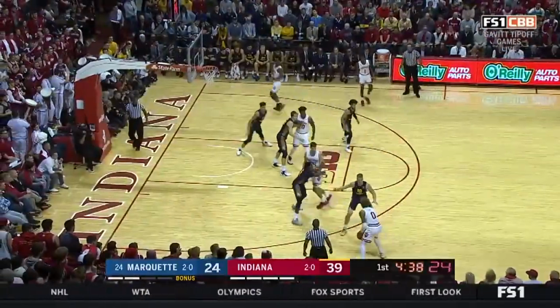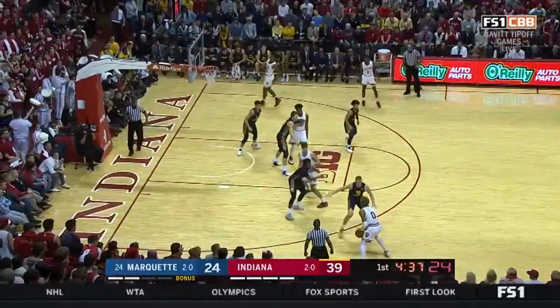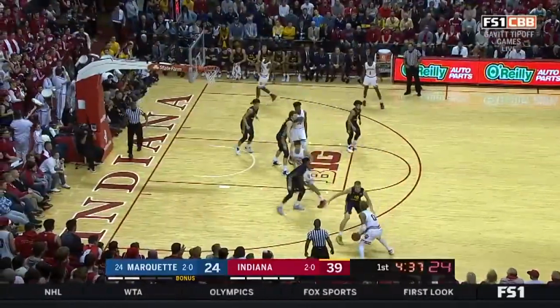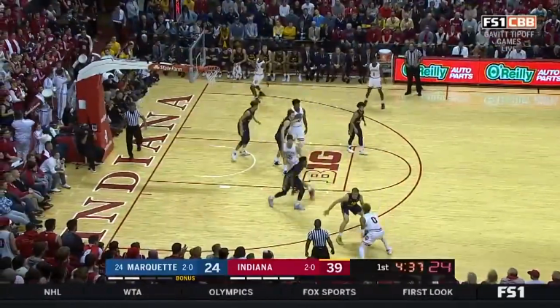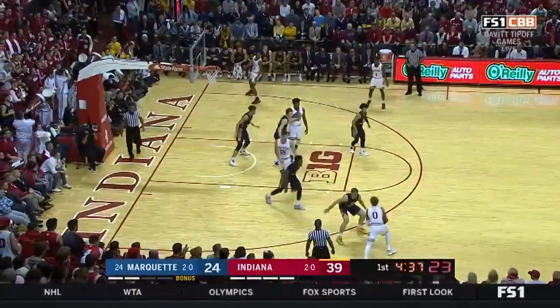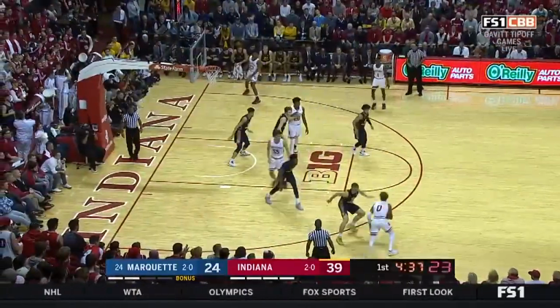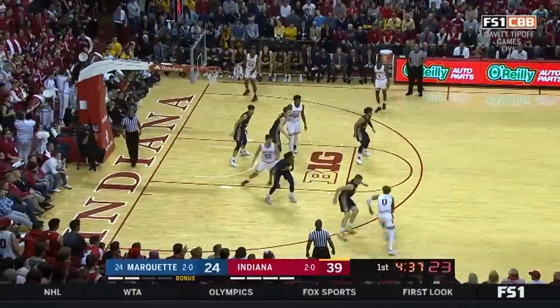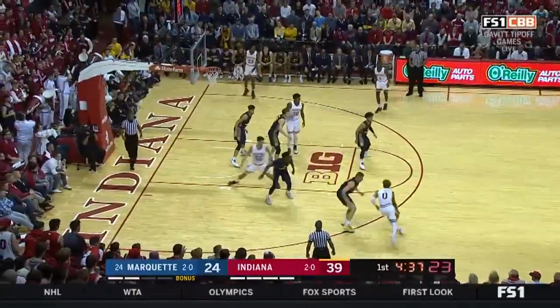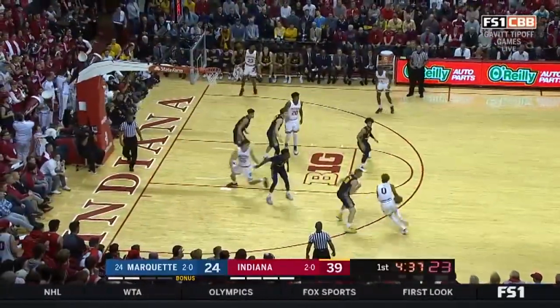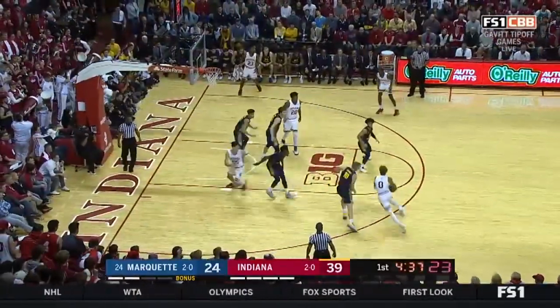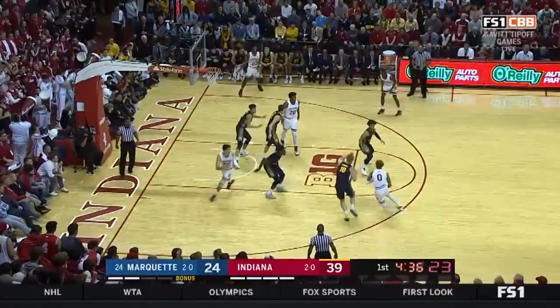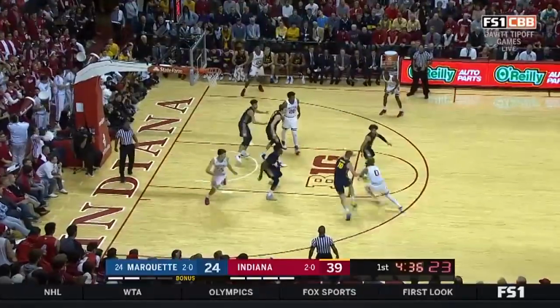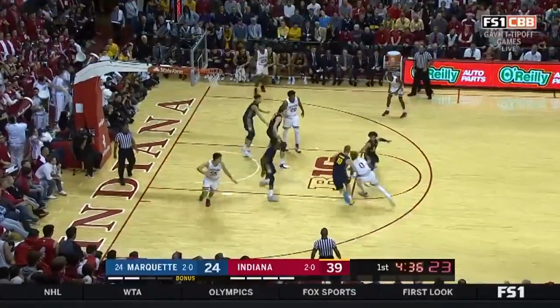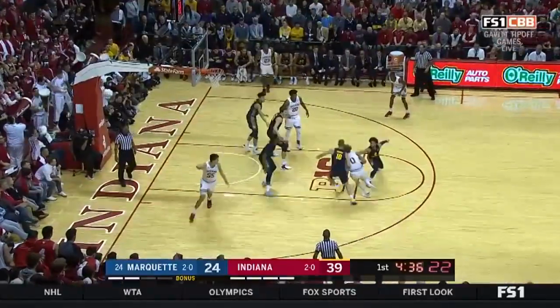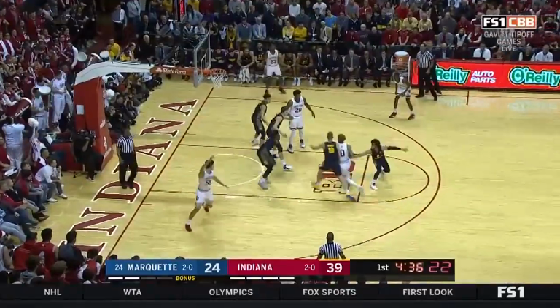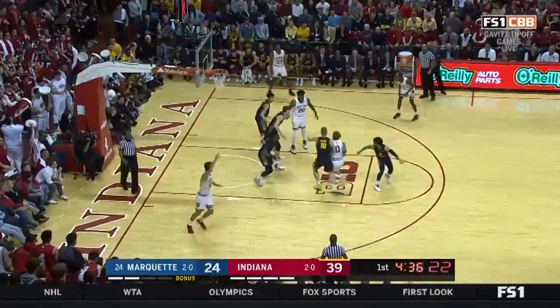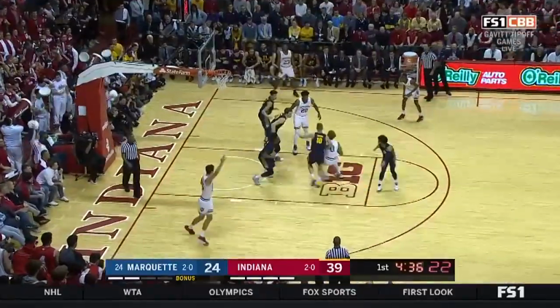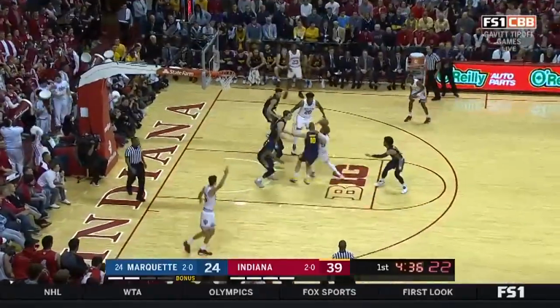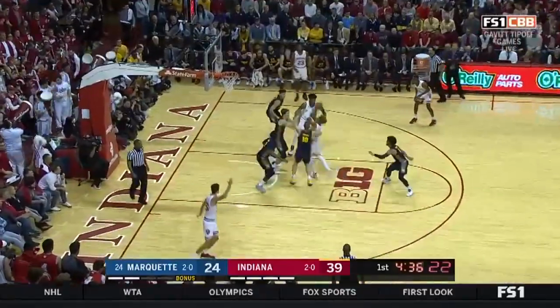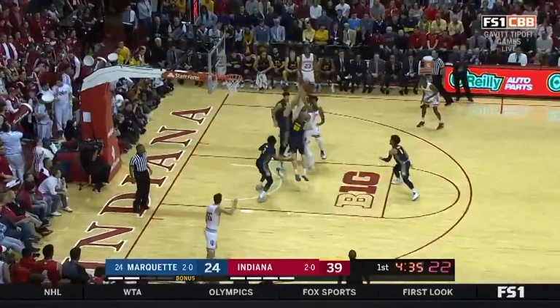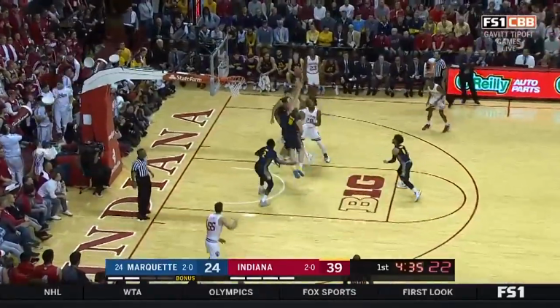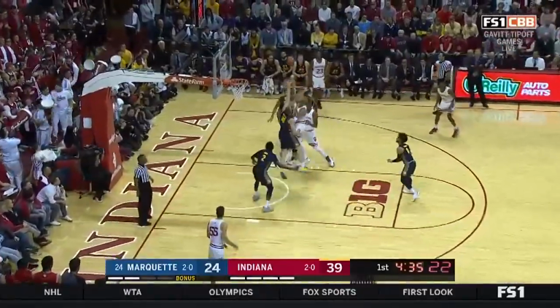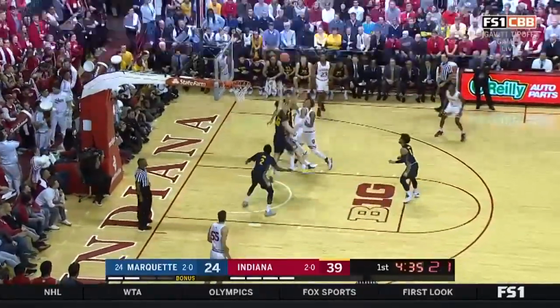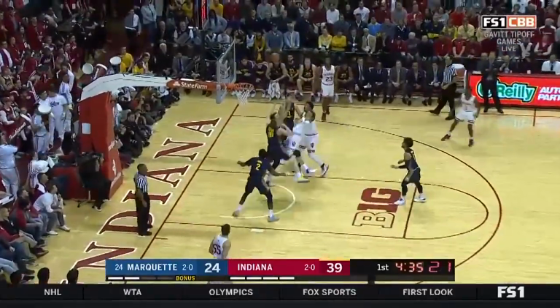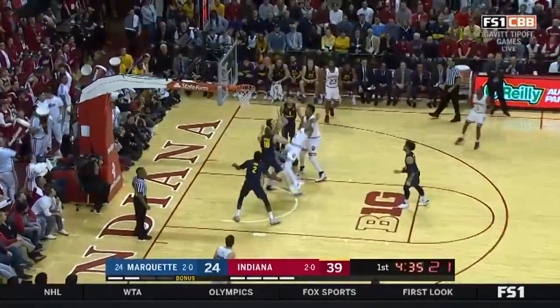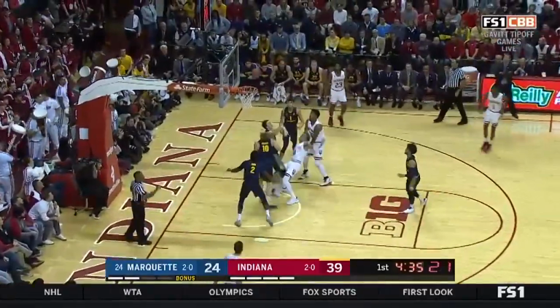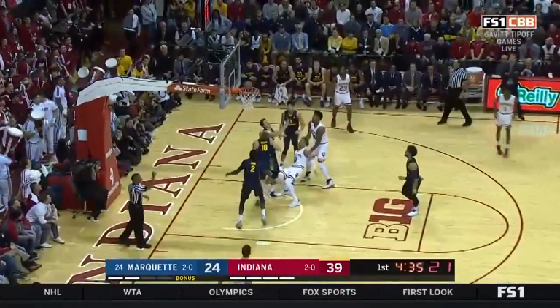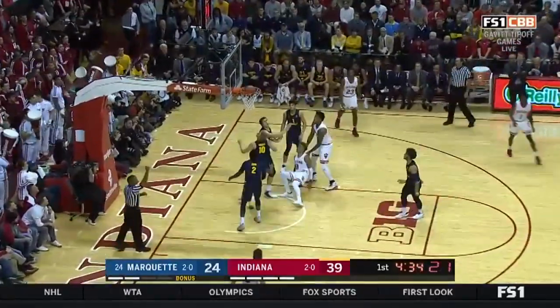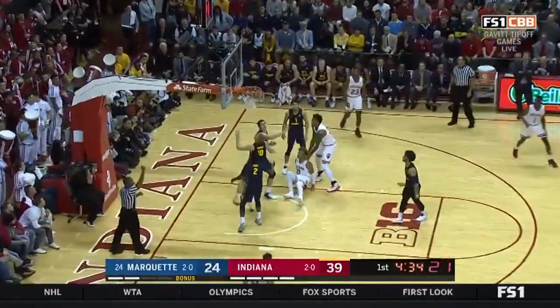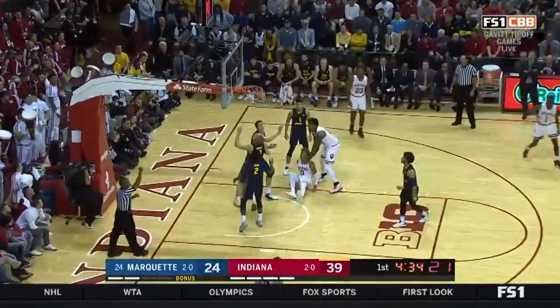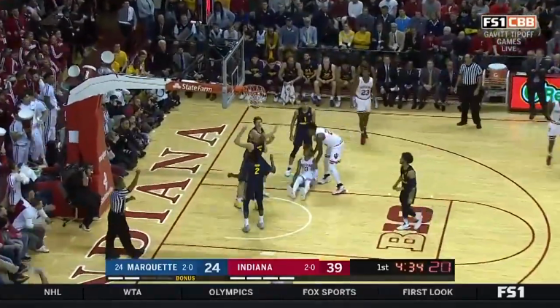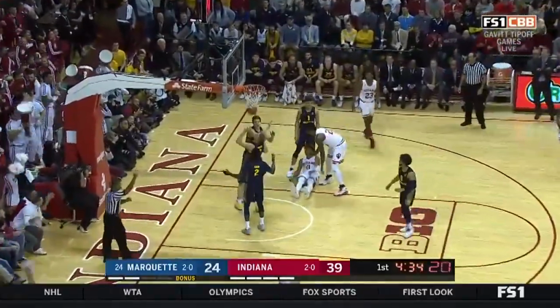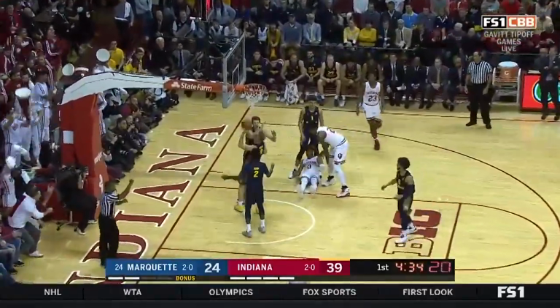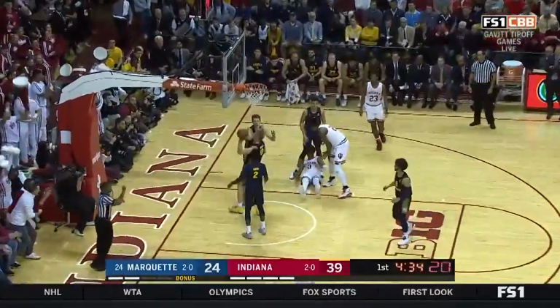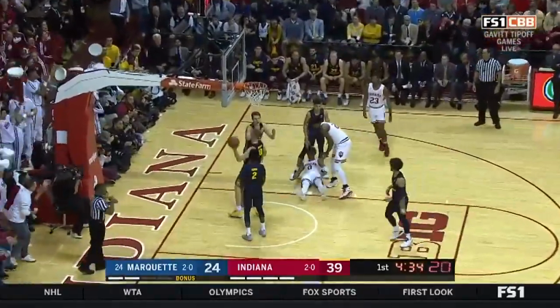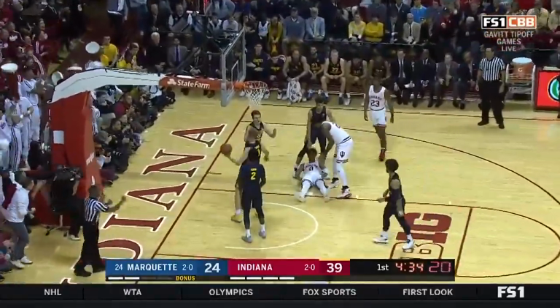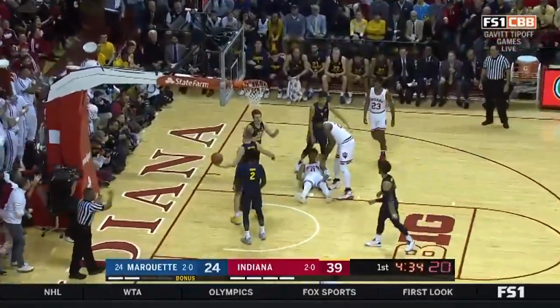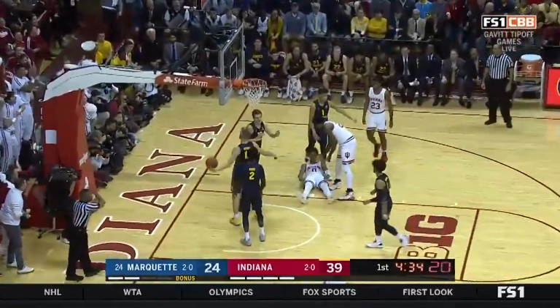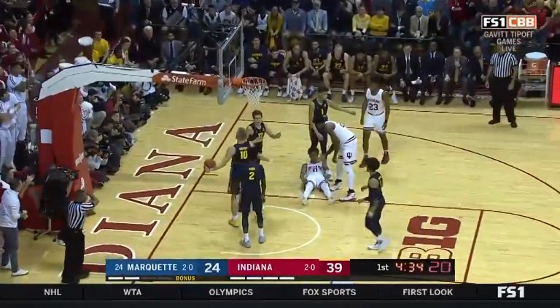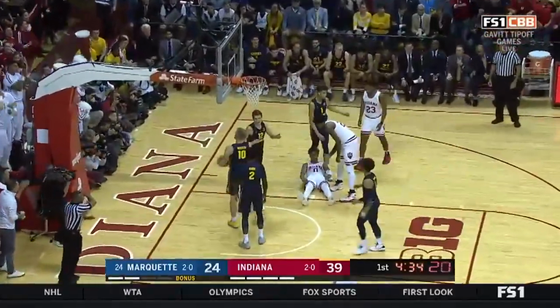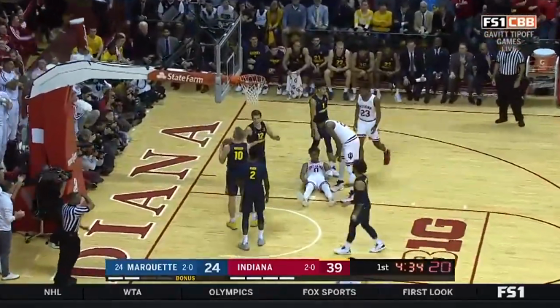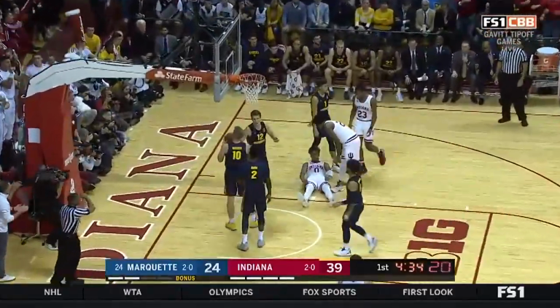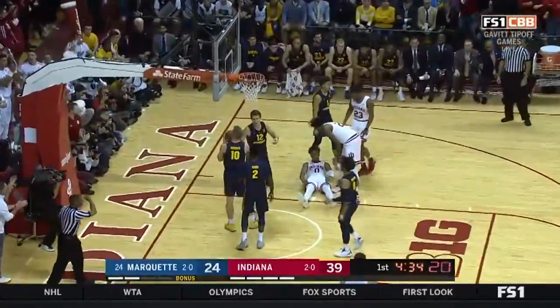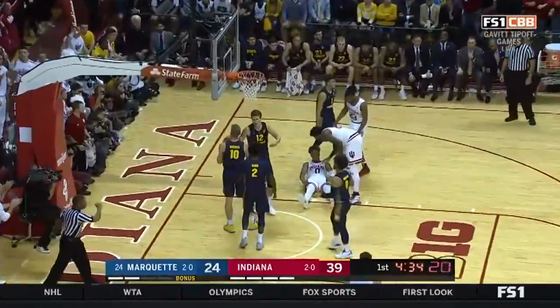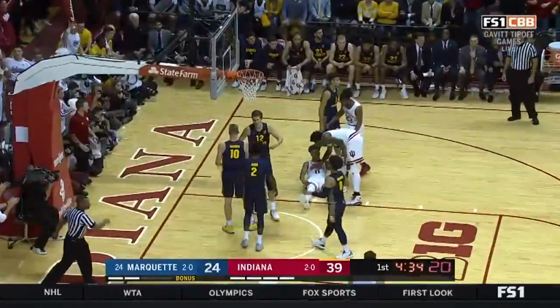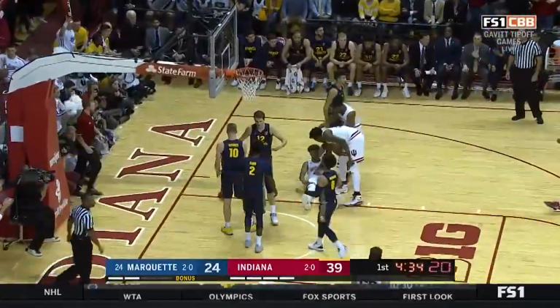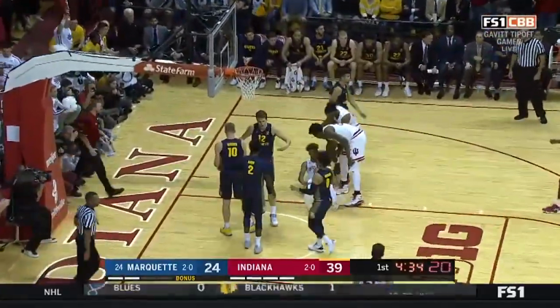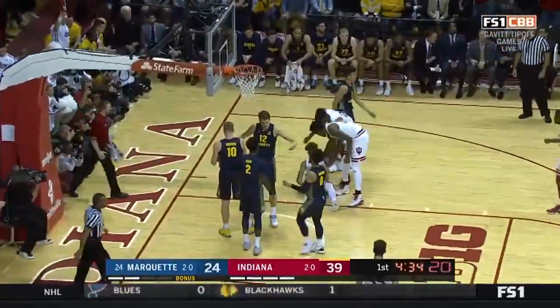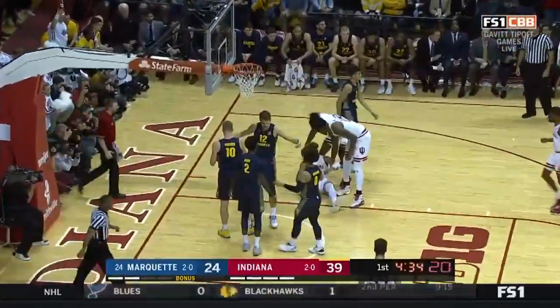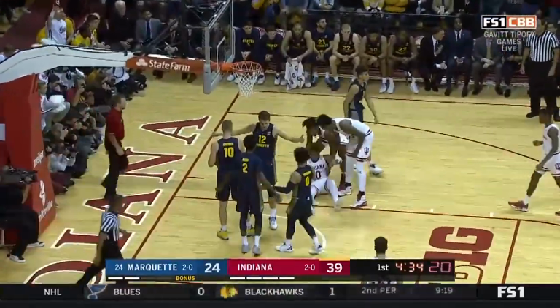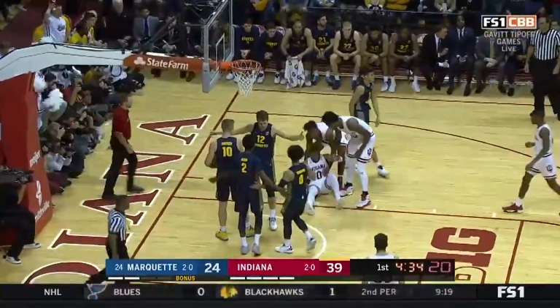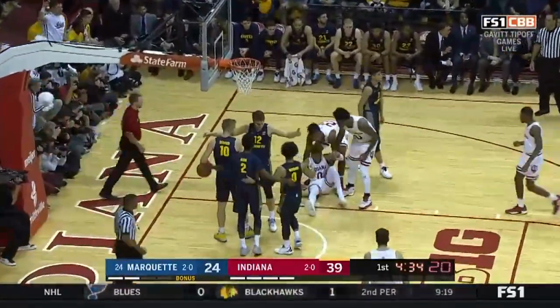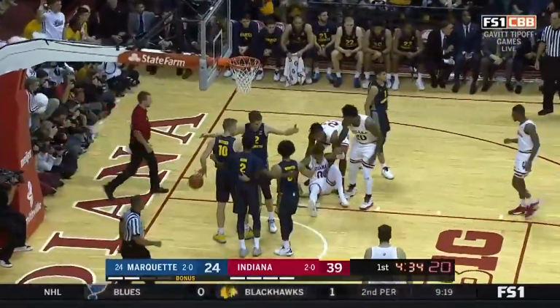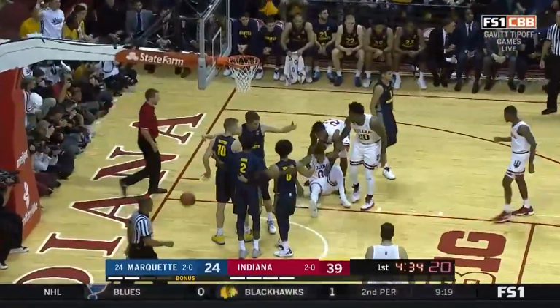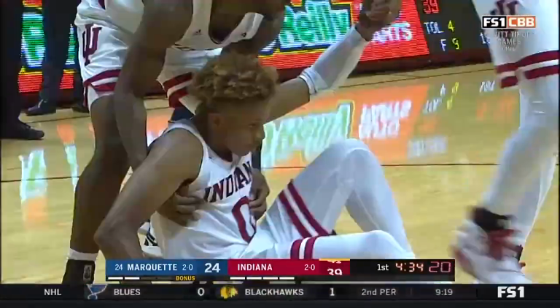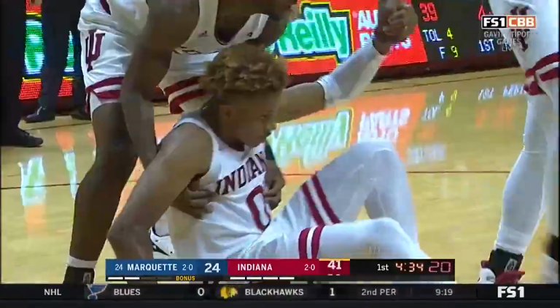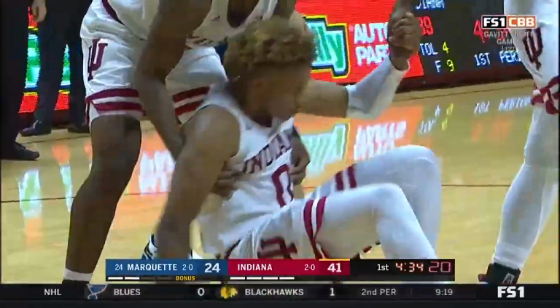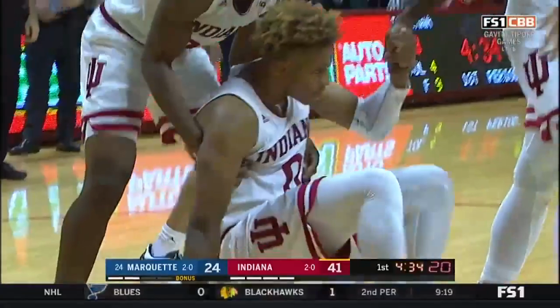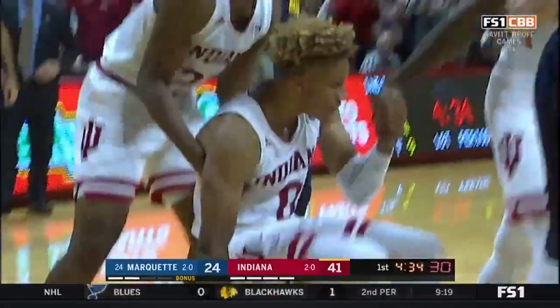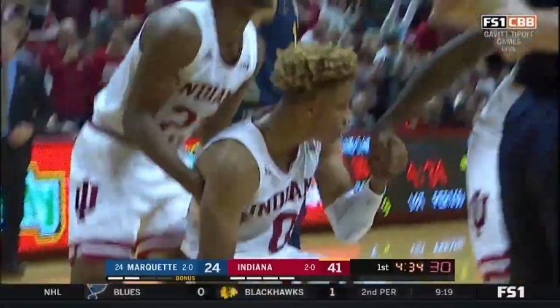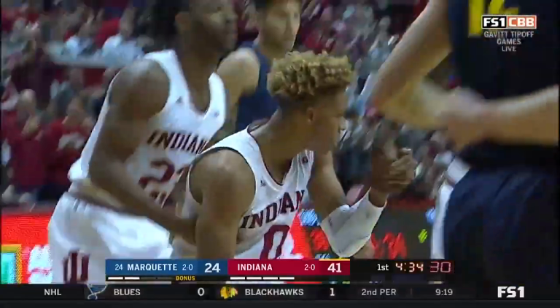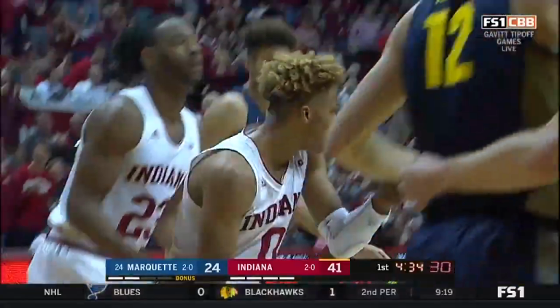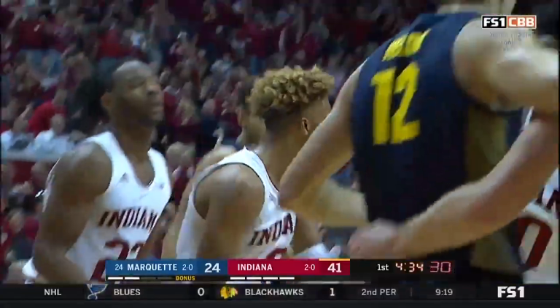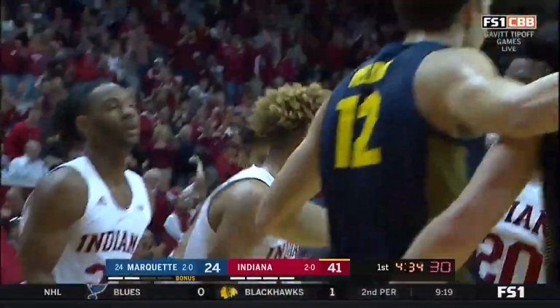Two-man game — Fittsner and Lankford. Lankford again on the take. Wow! What a finish by Lankford! And he's fouled!